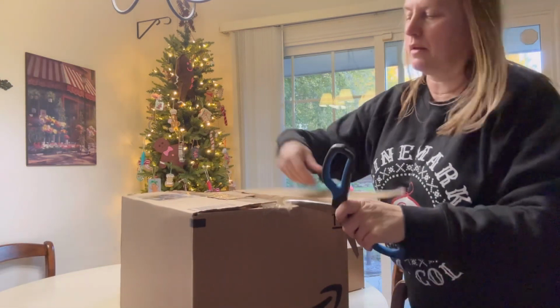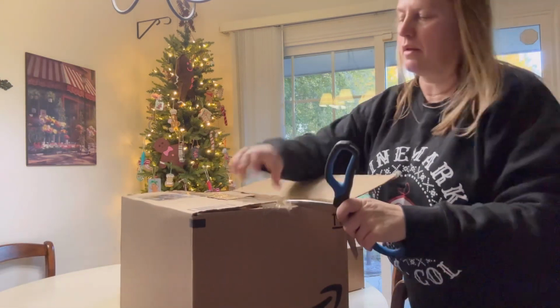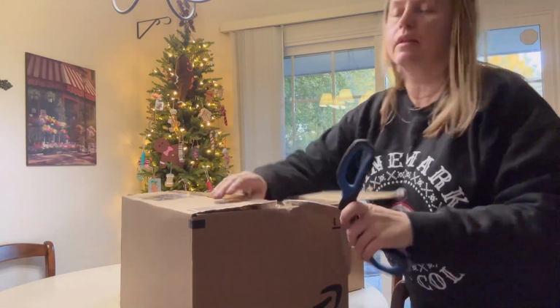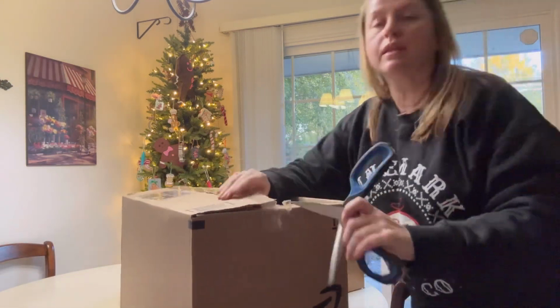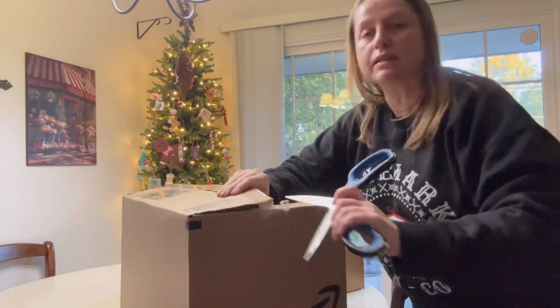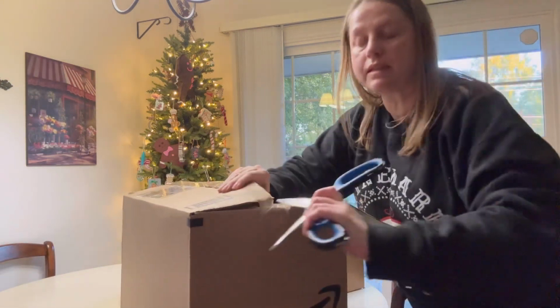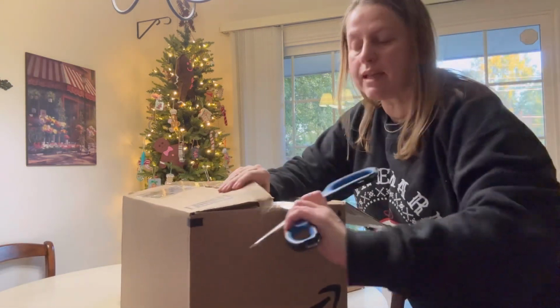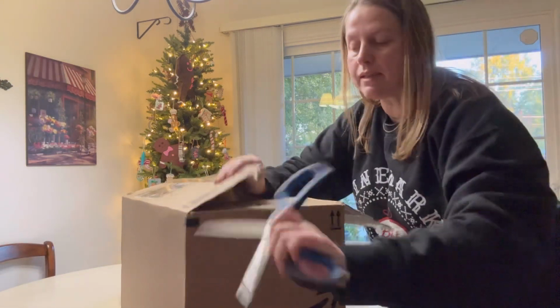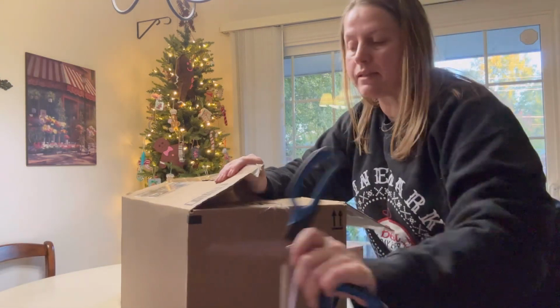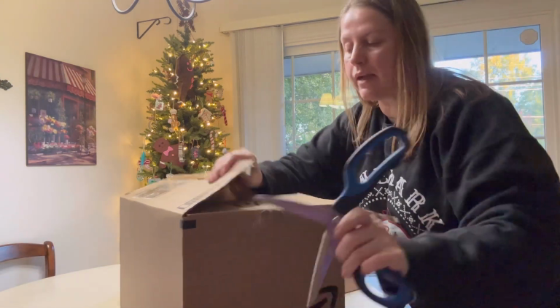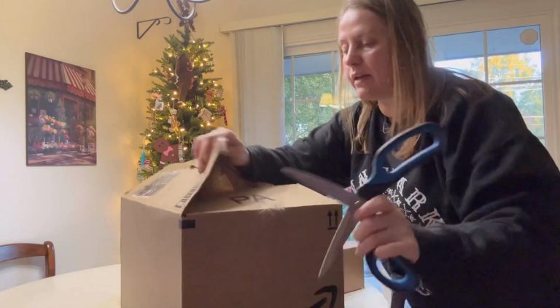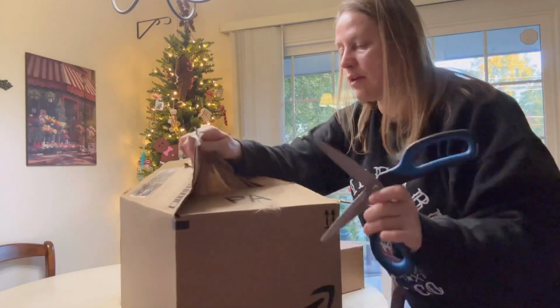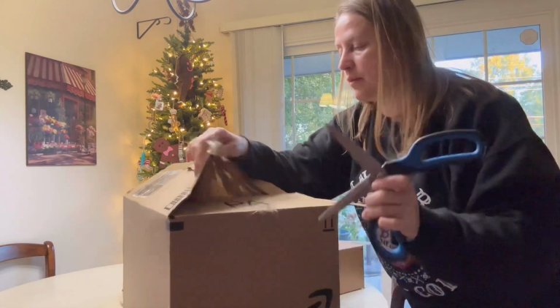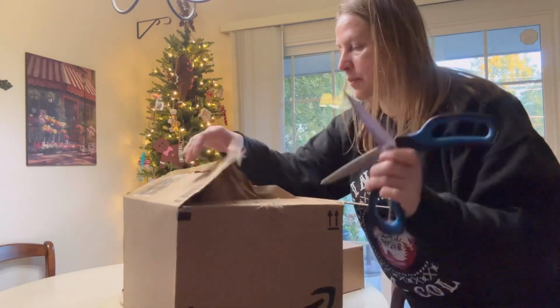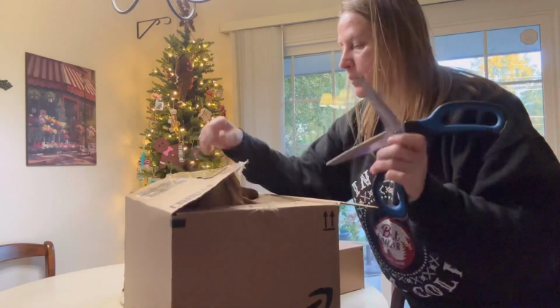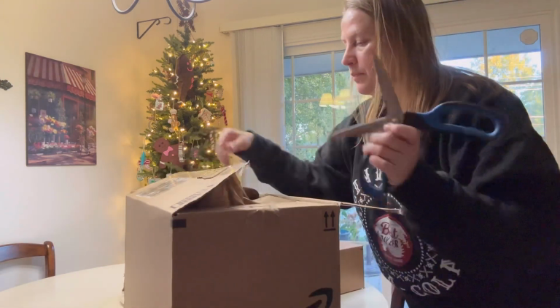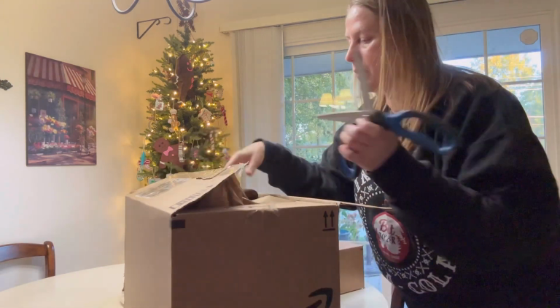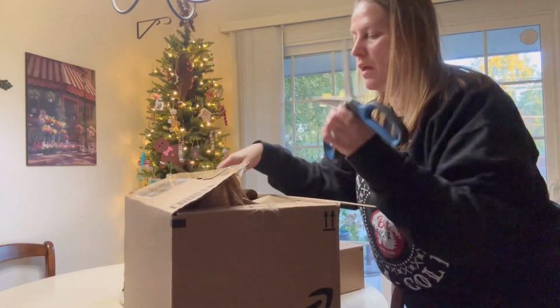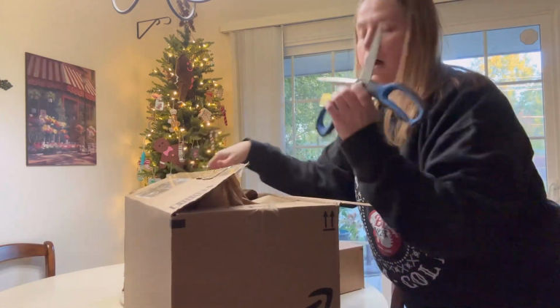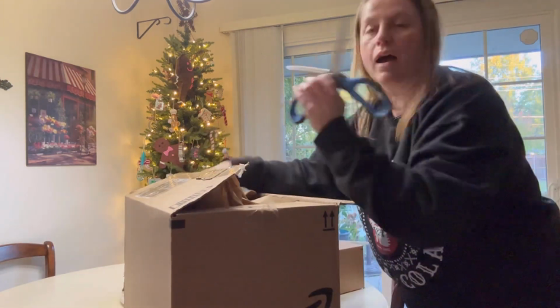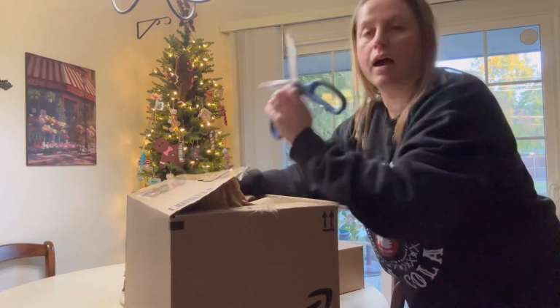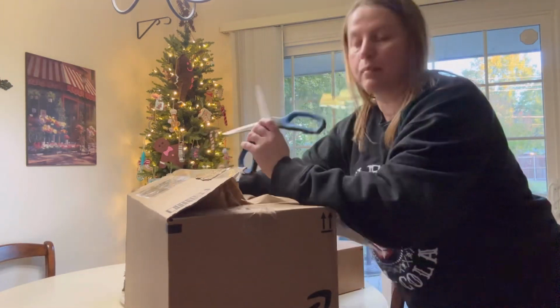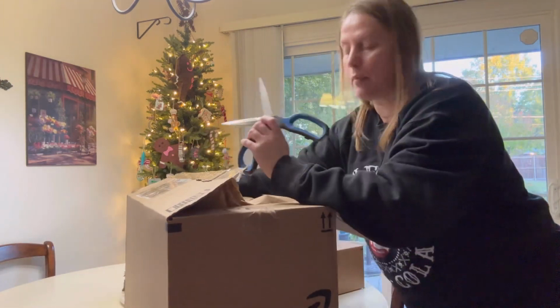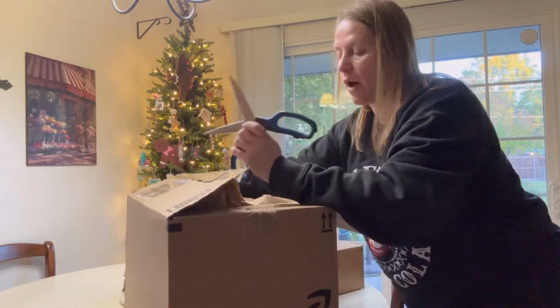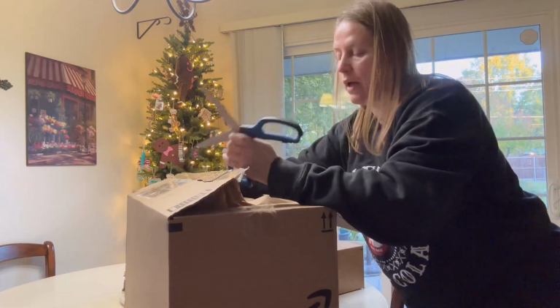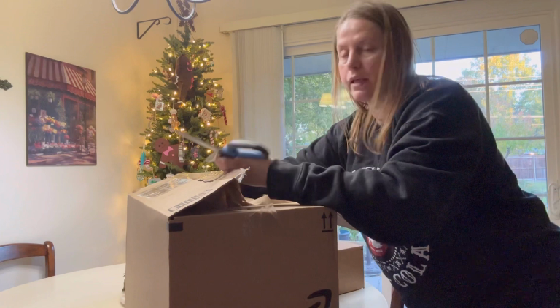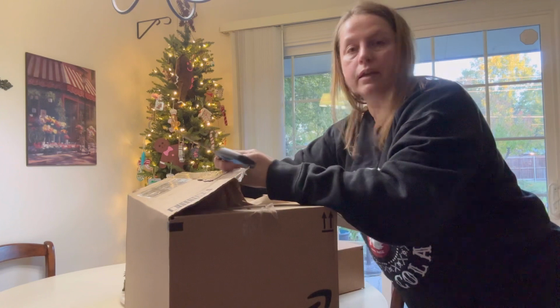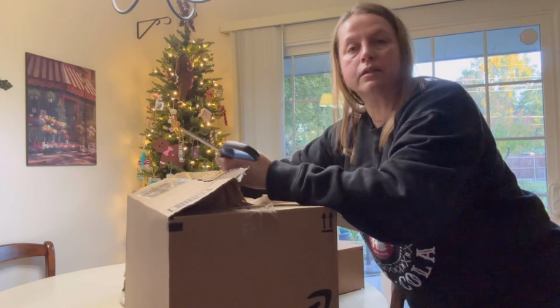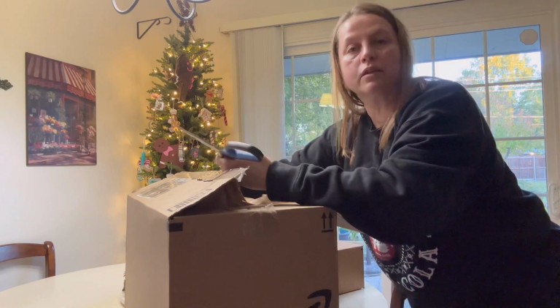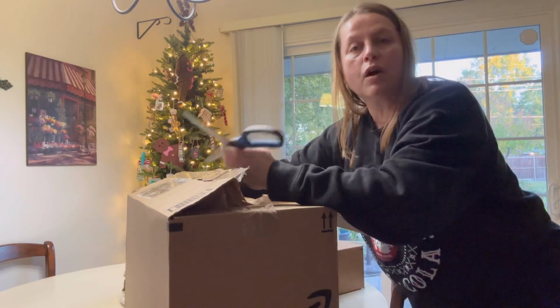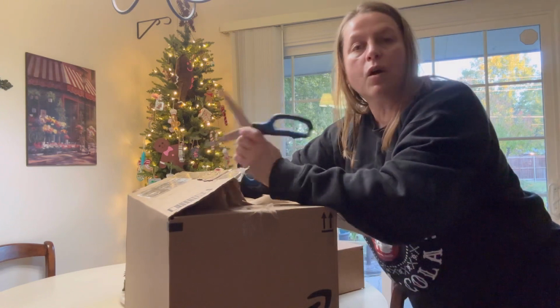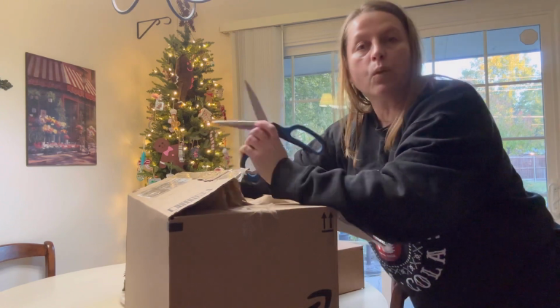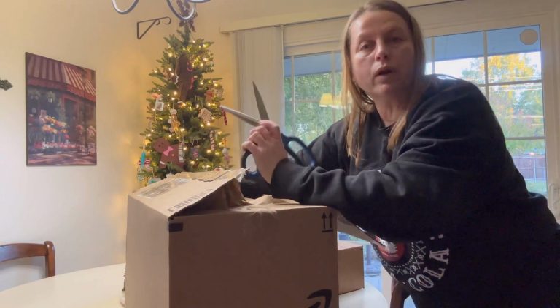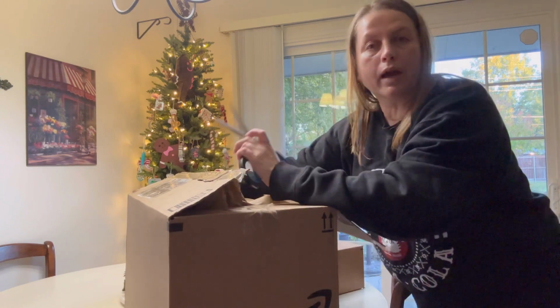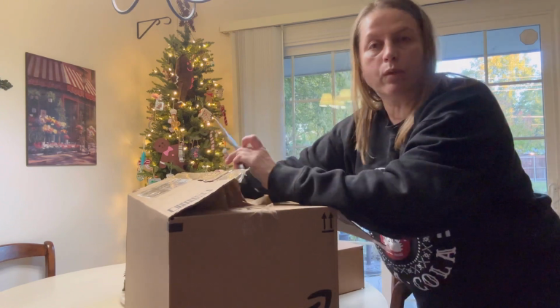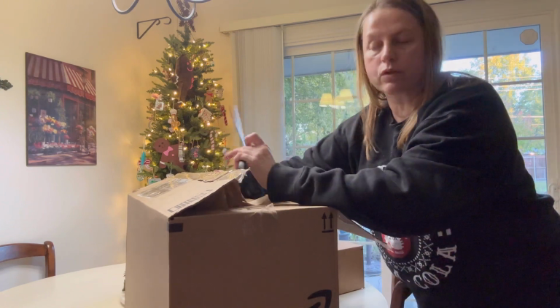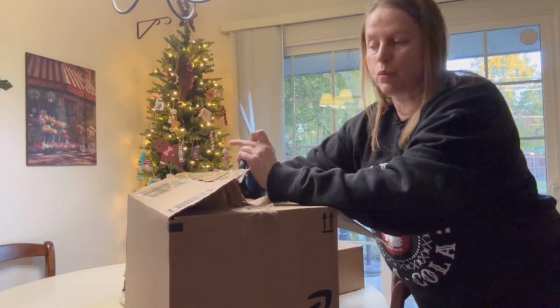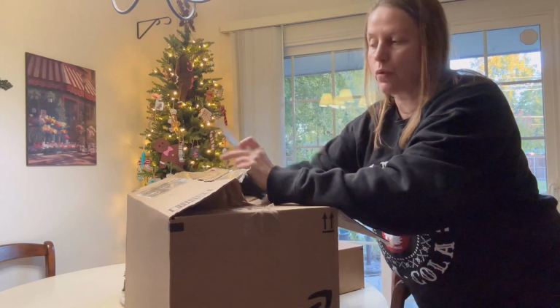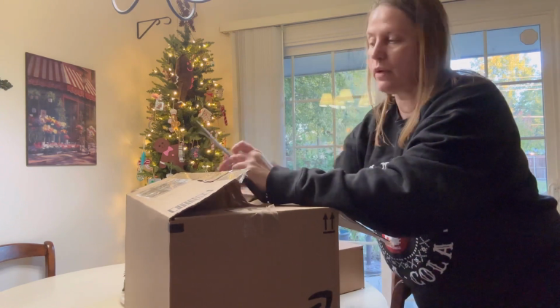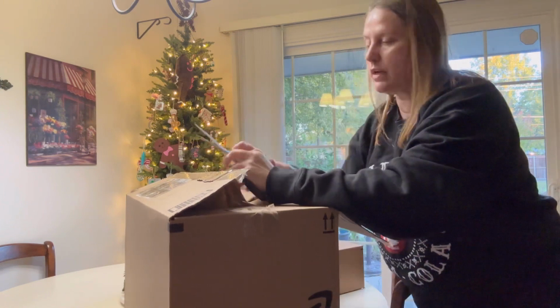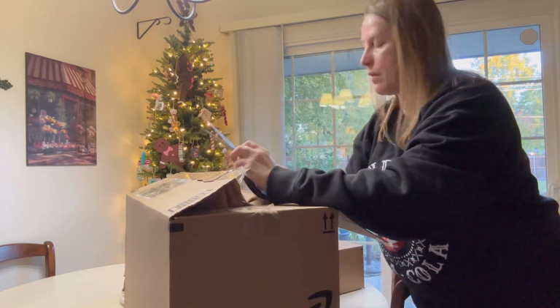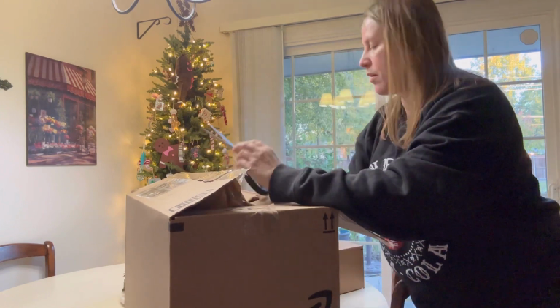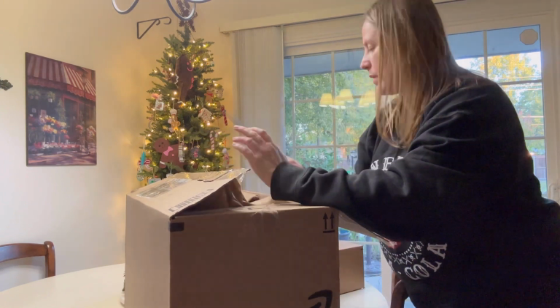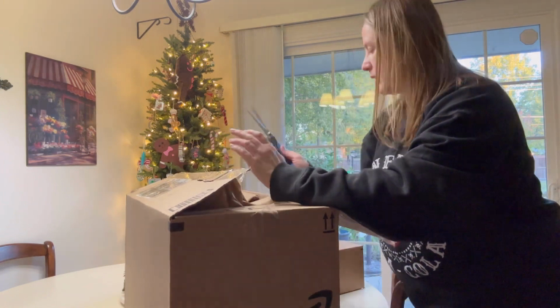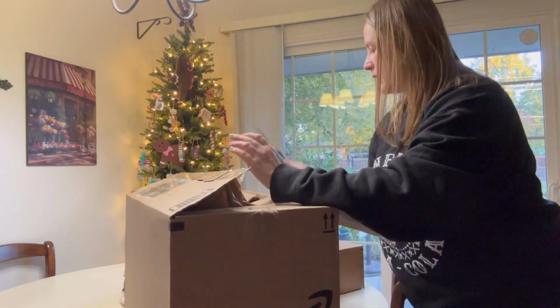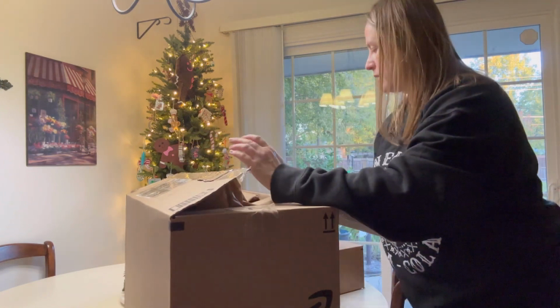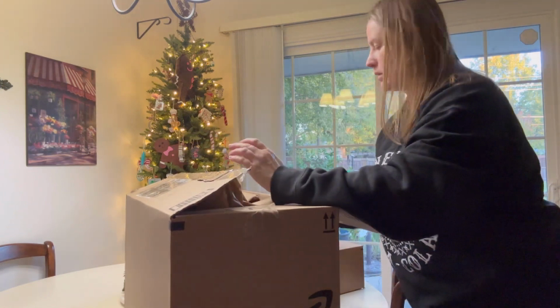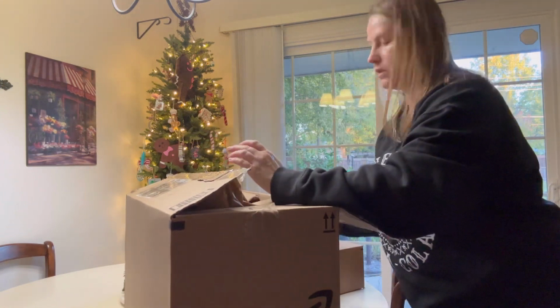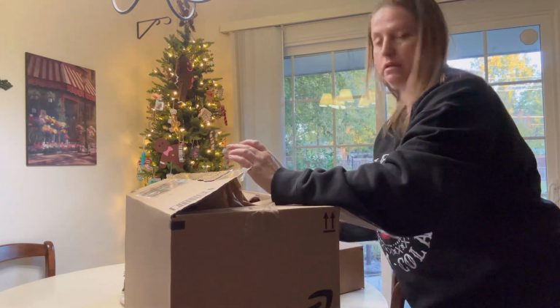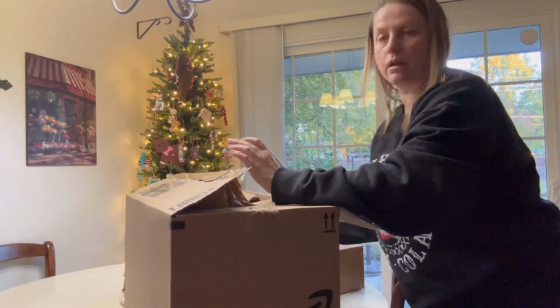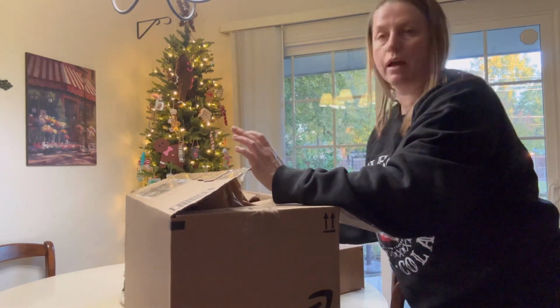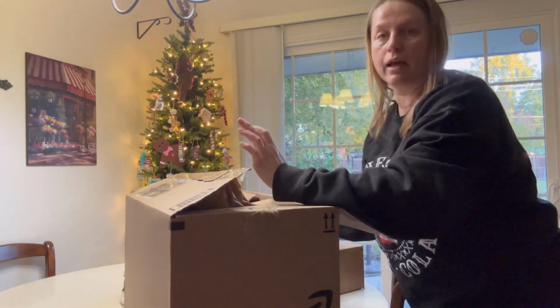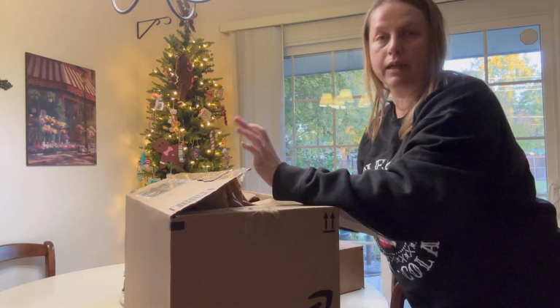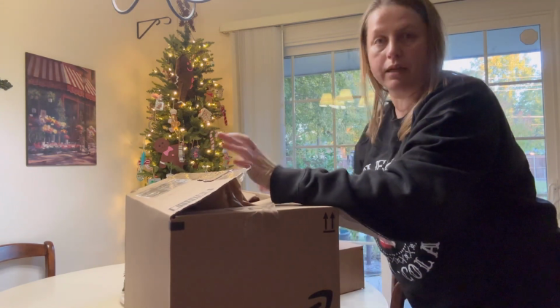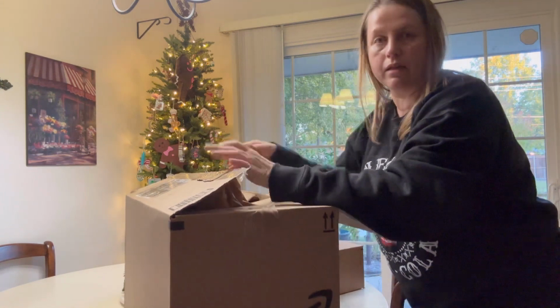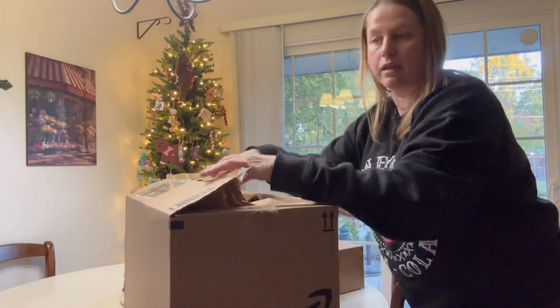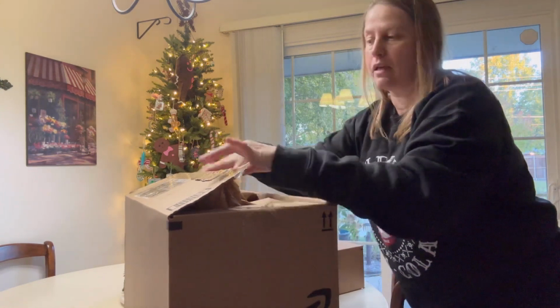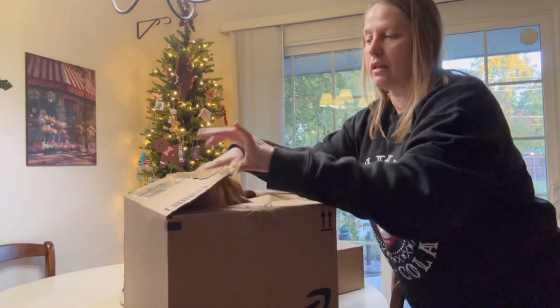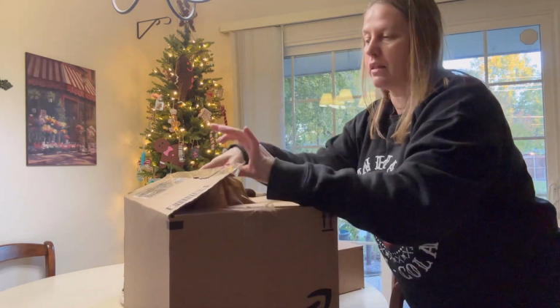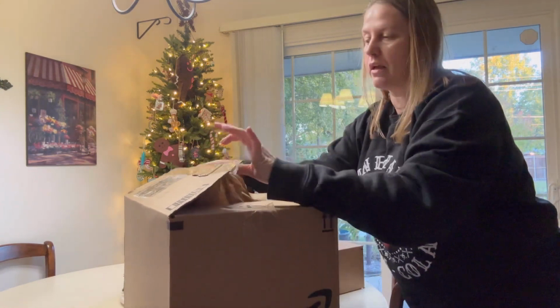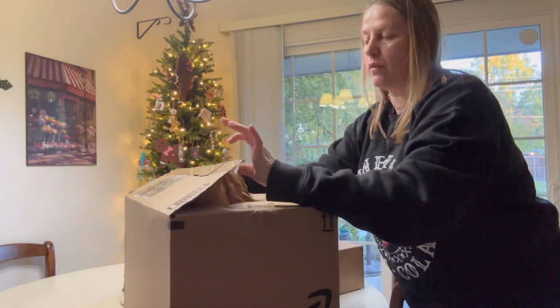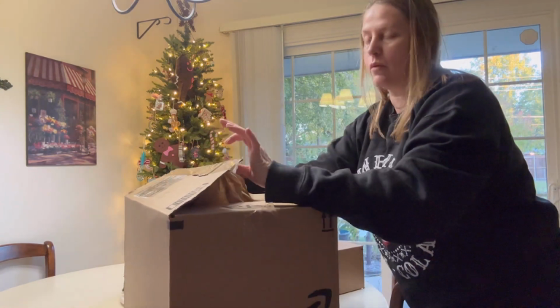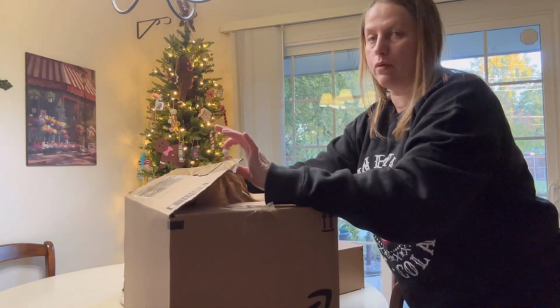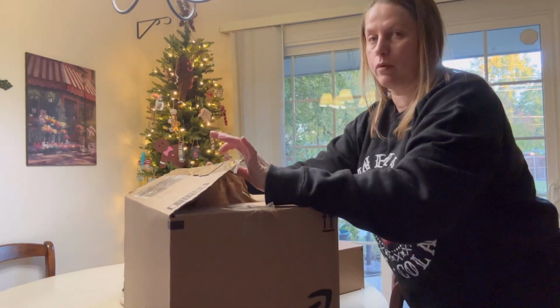I bought this so I could hopefully film a little better when I'm in my car. It's supposed to go in the car vent and had really good reviews, so I bought it during Black Friday.